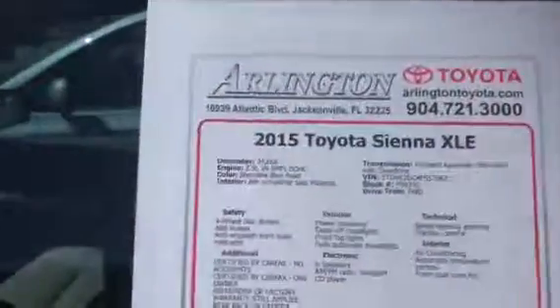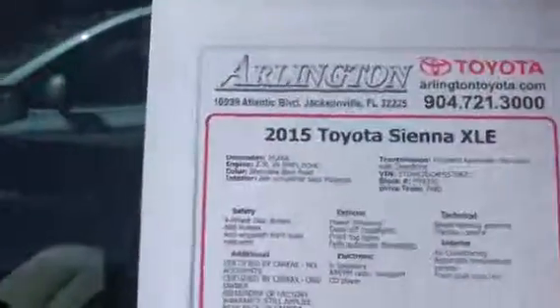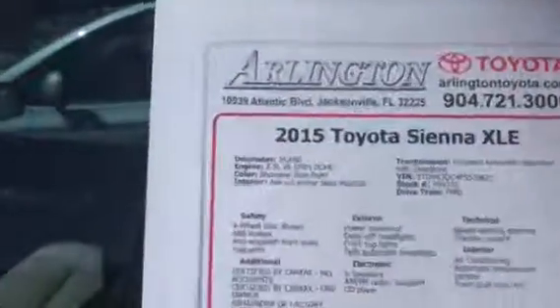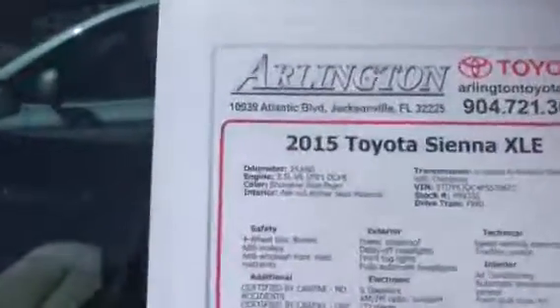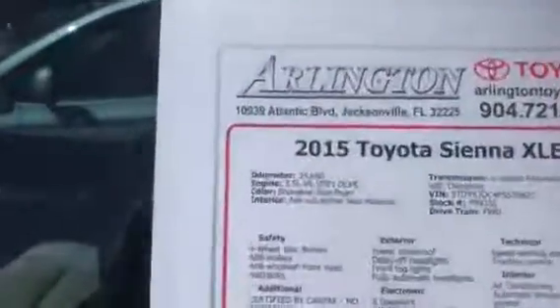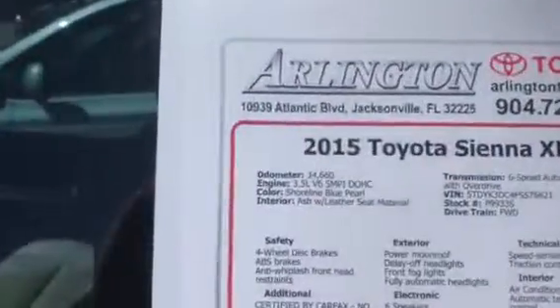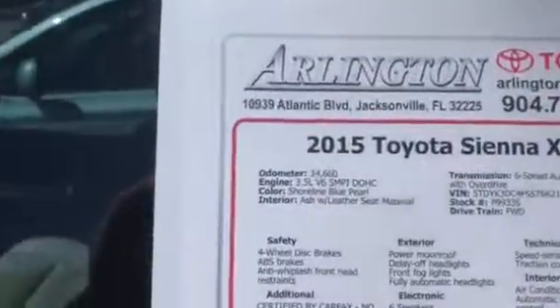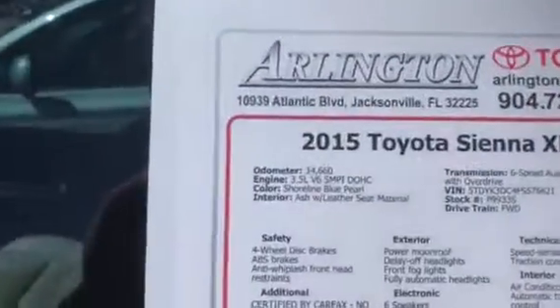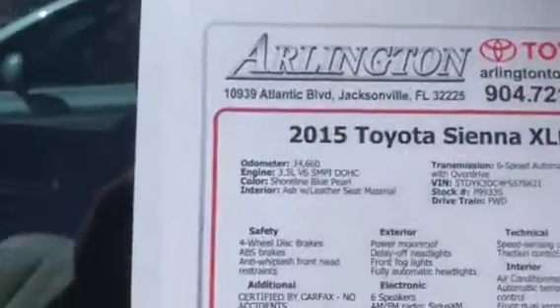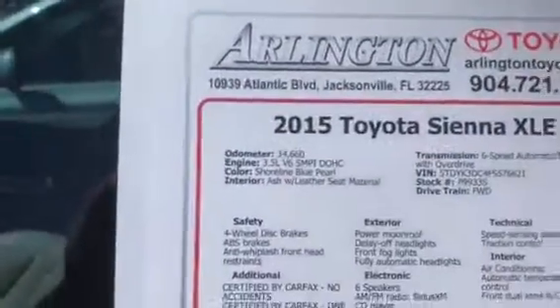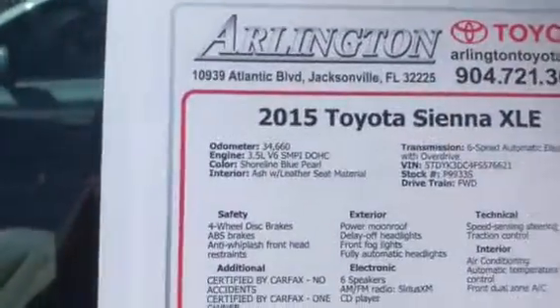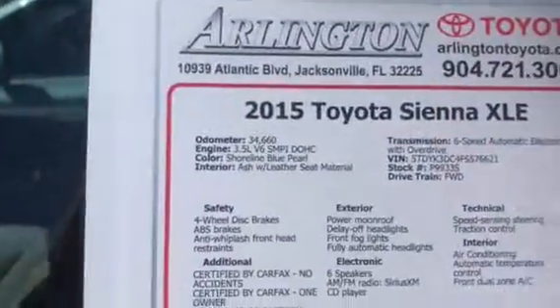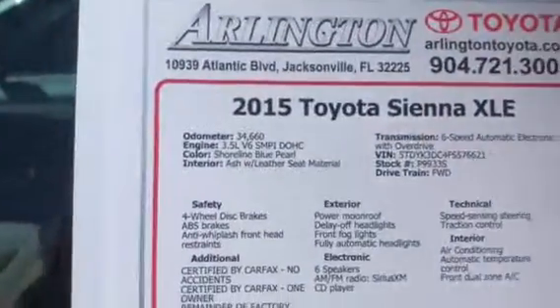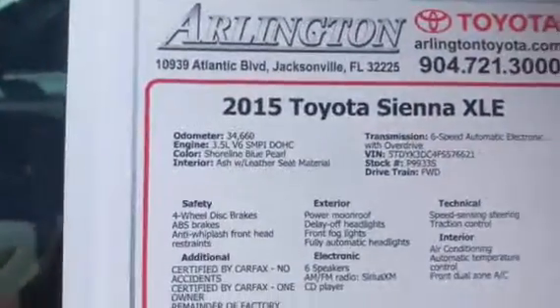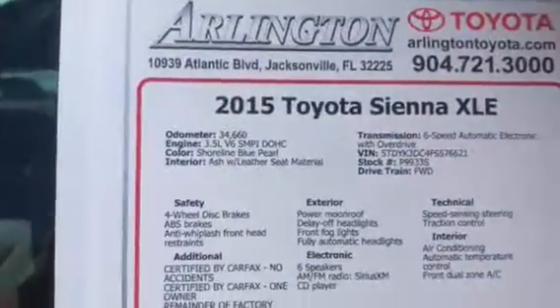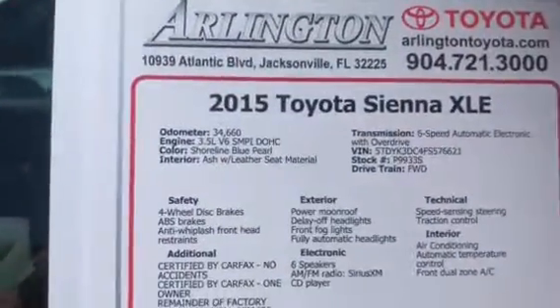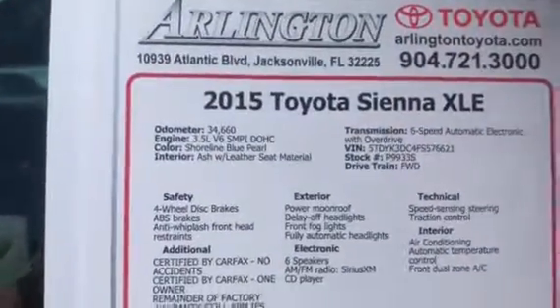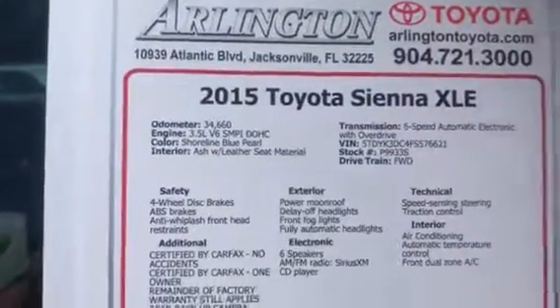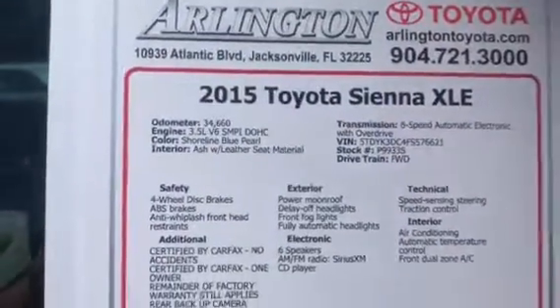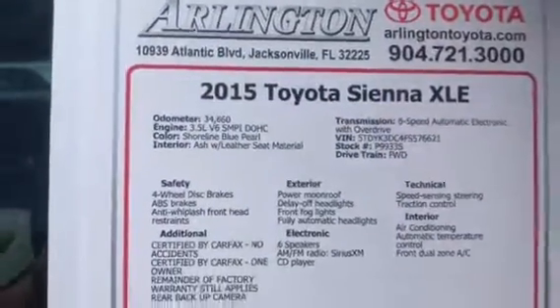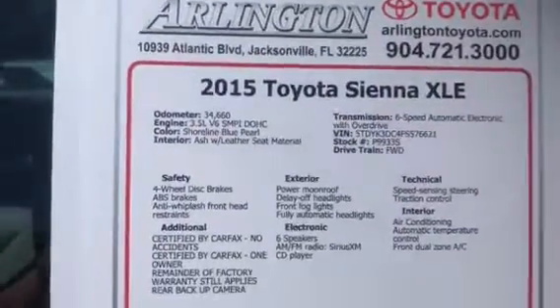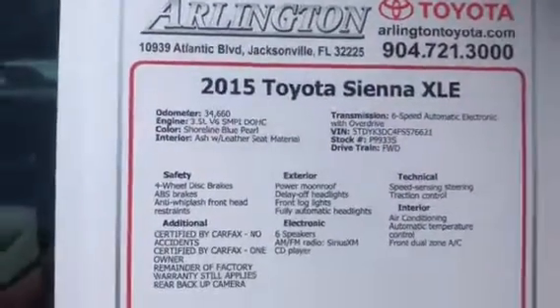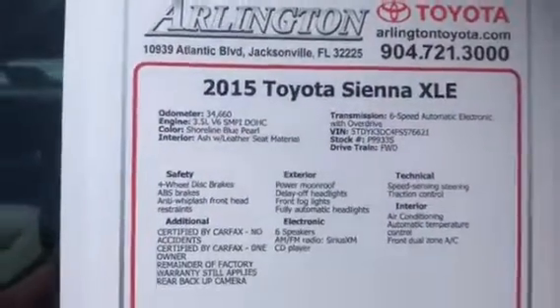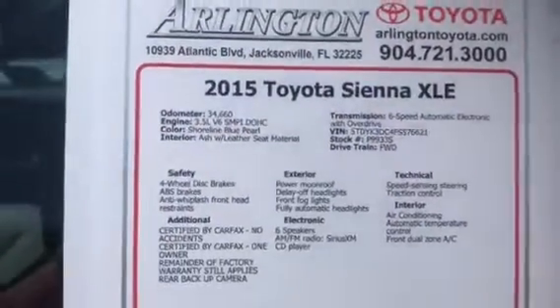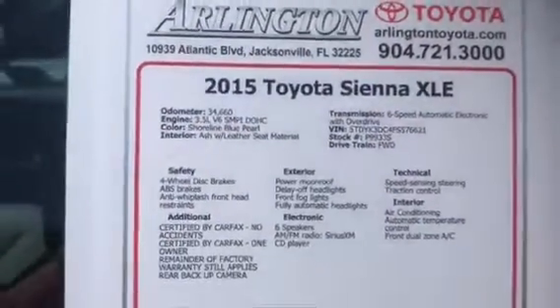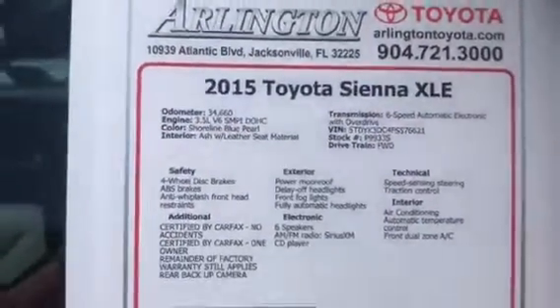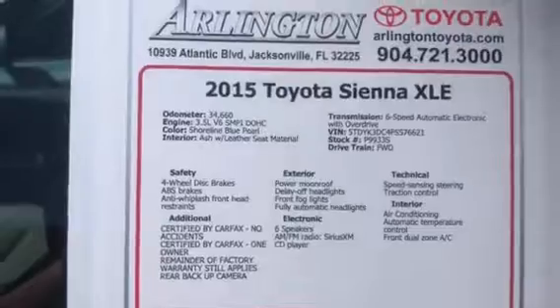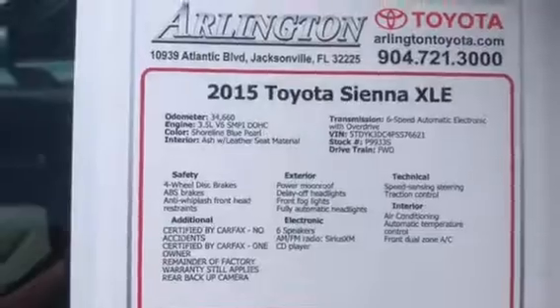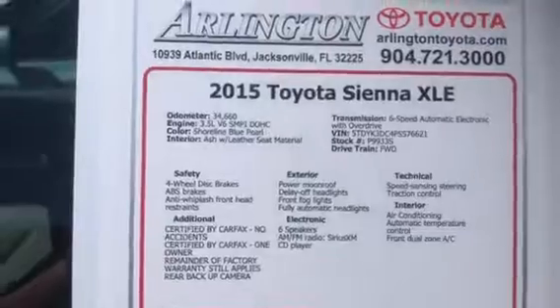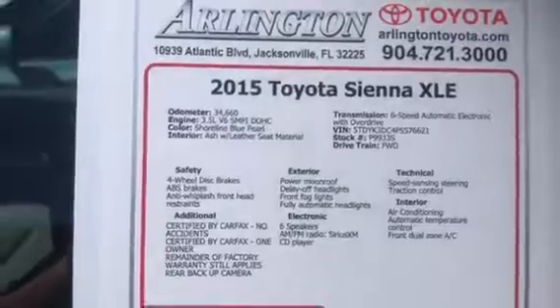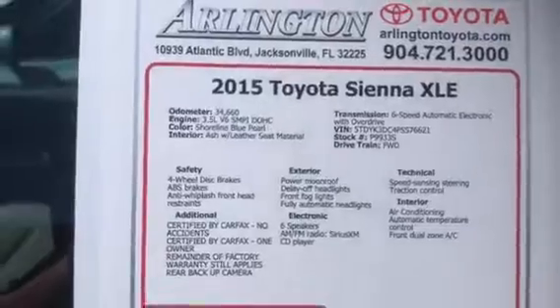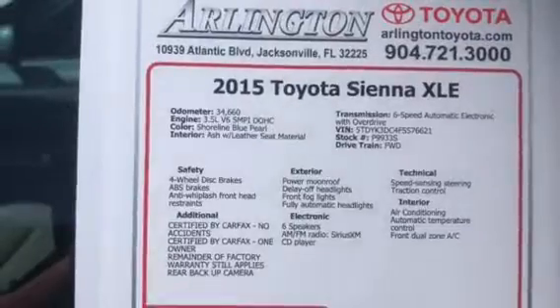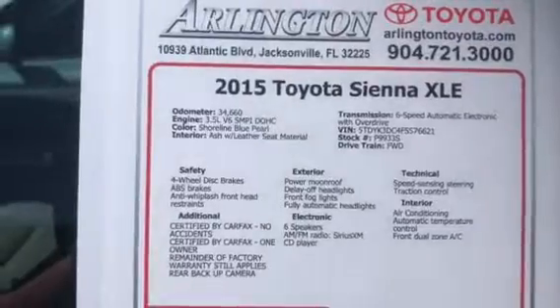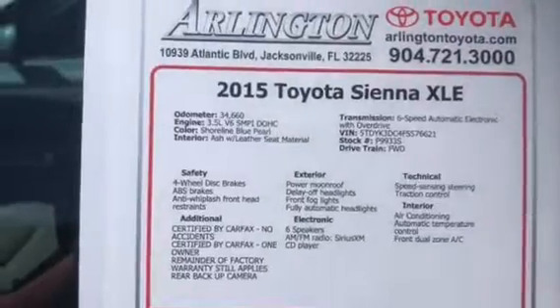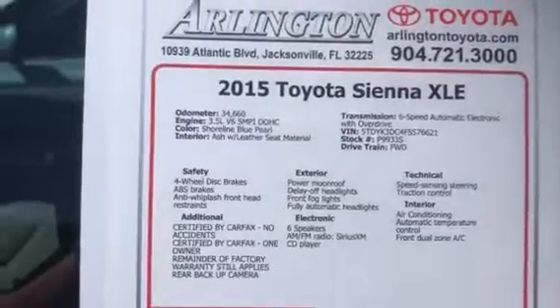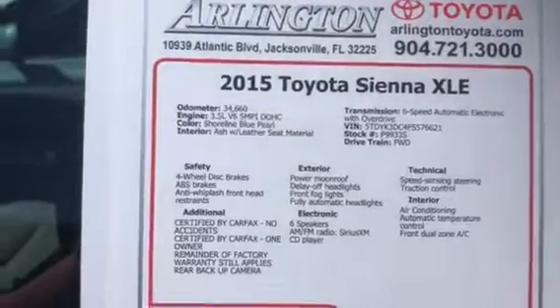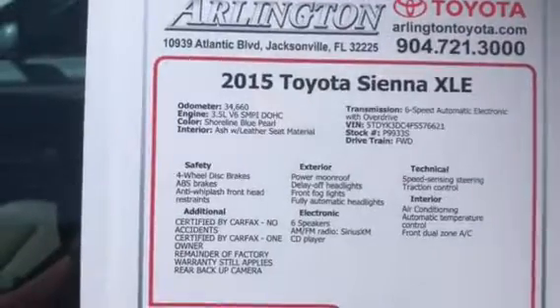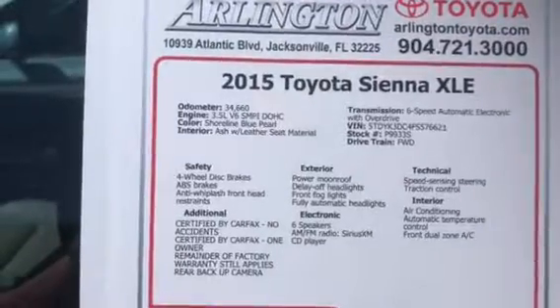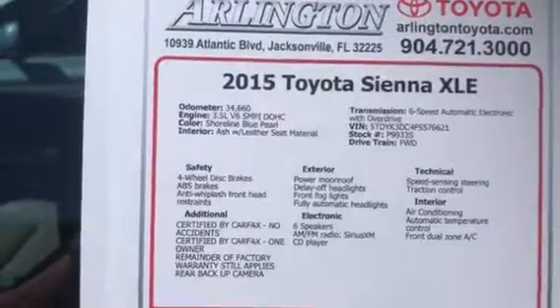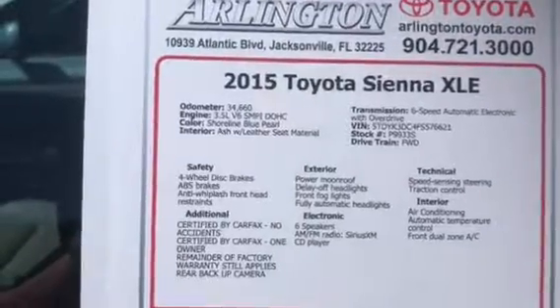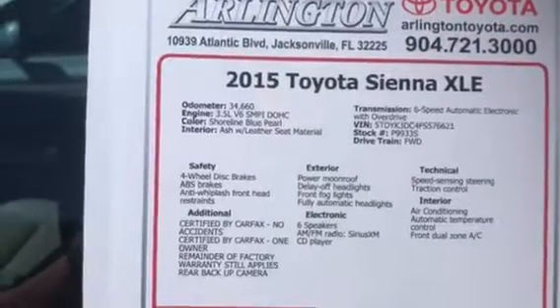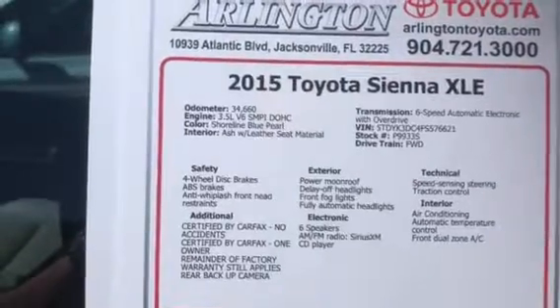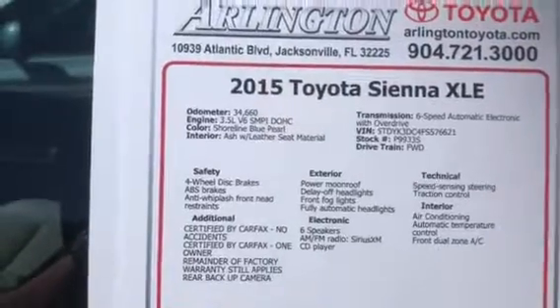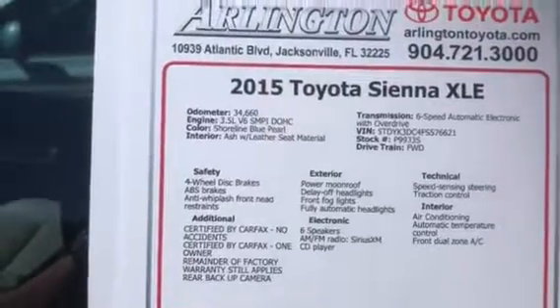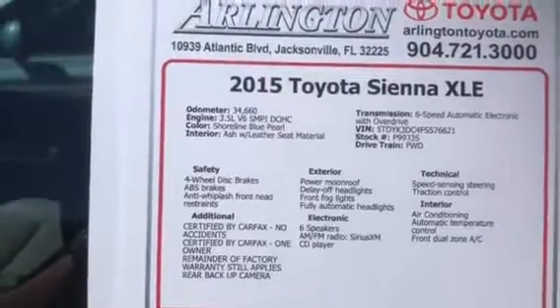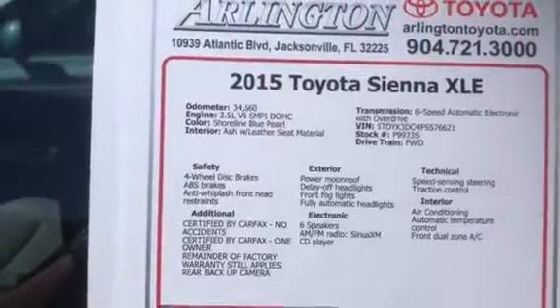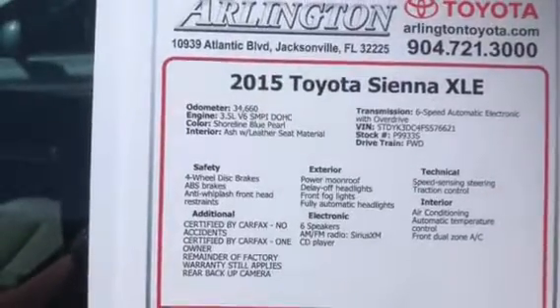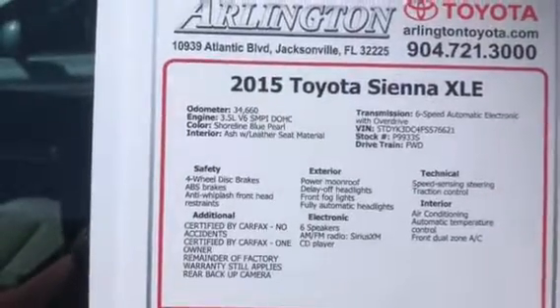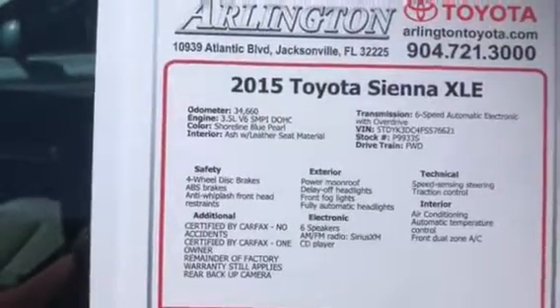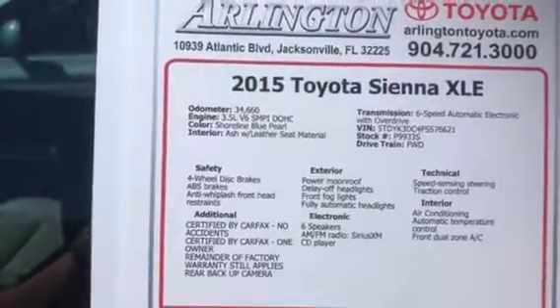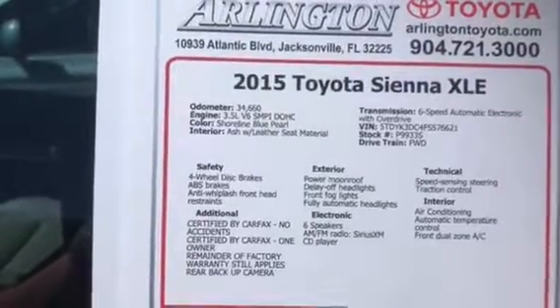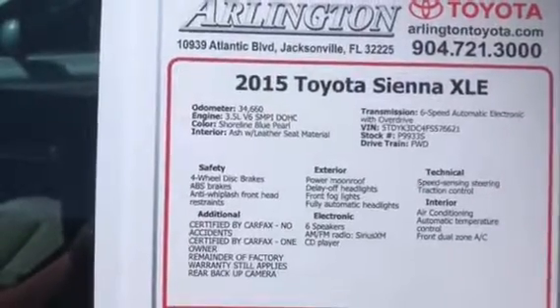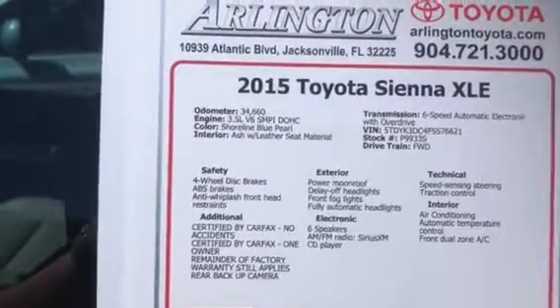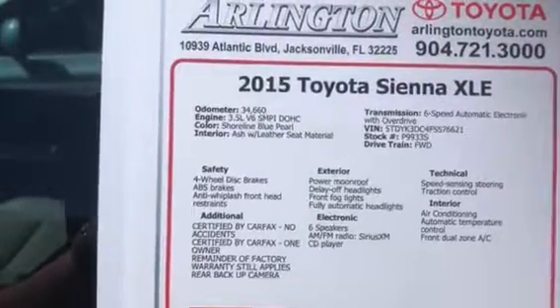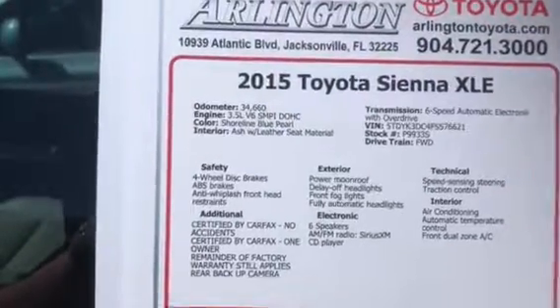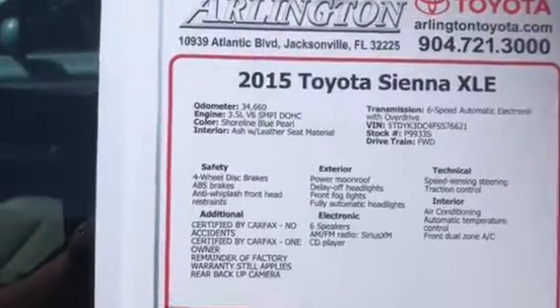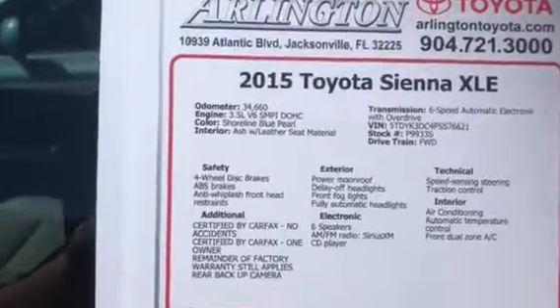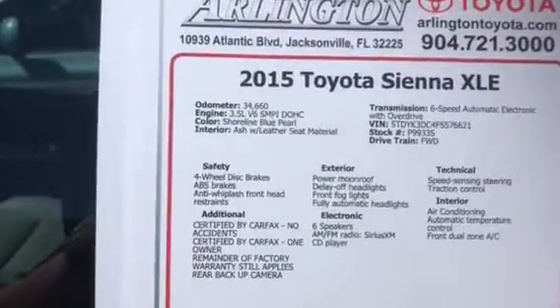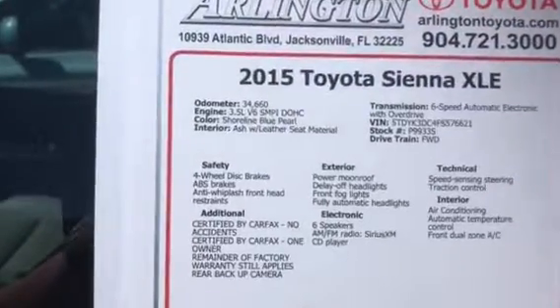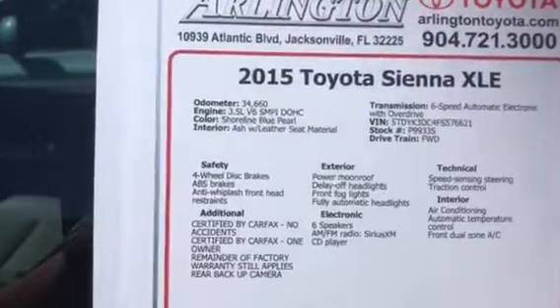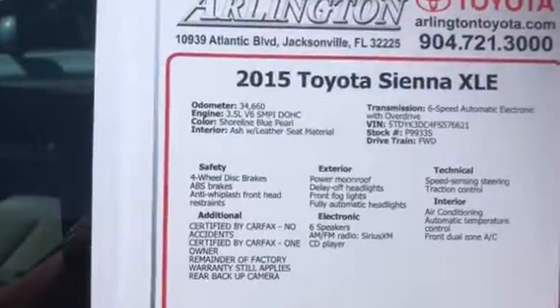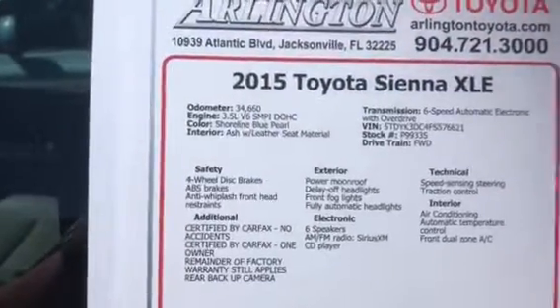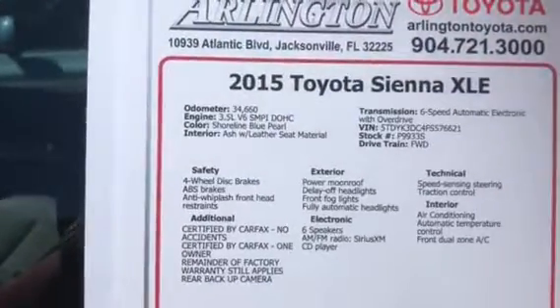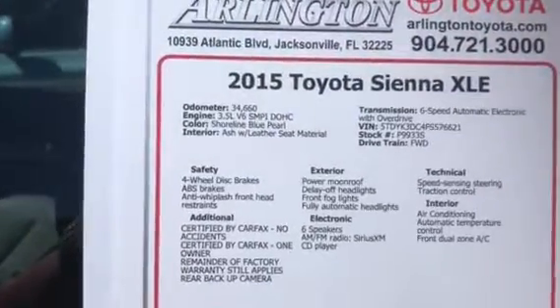It's only got 34,000 miles on it. No accidents. Clean Carfax, one owner.